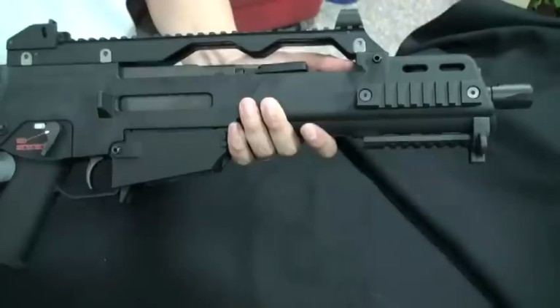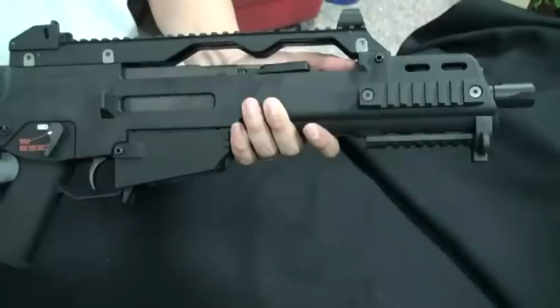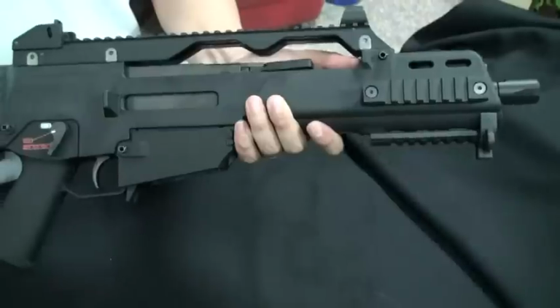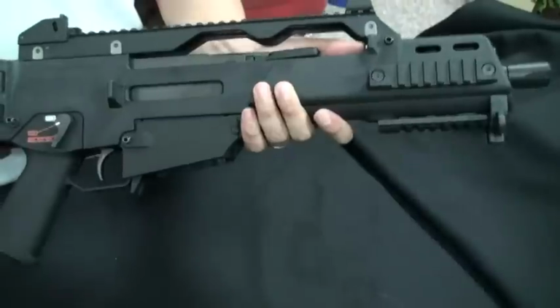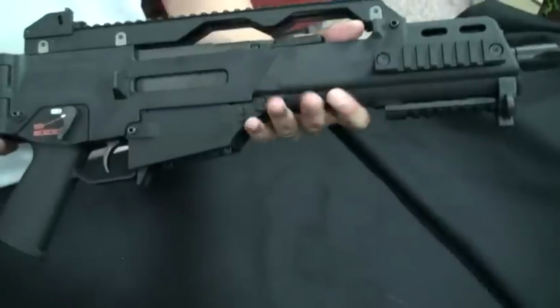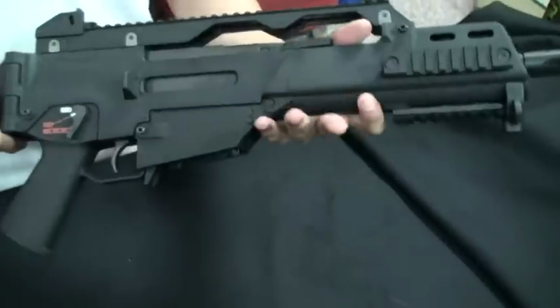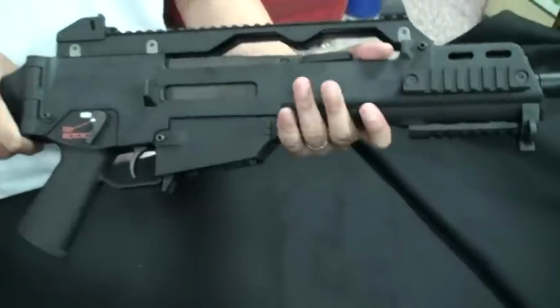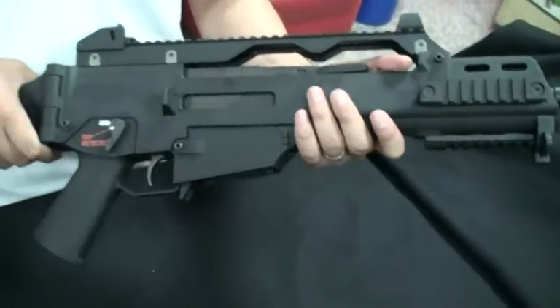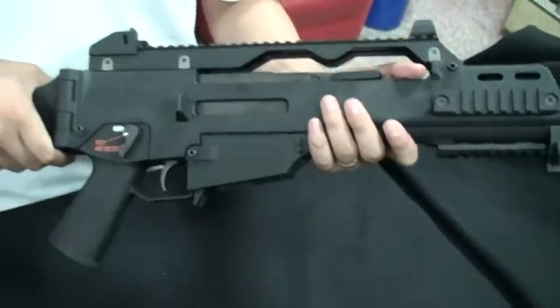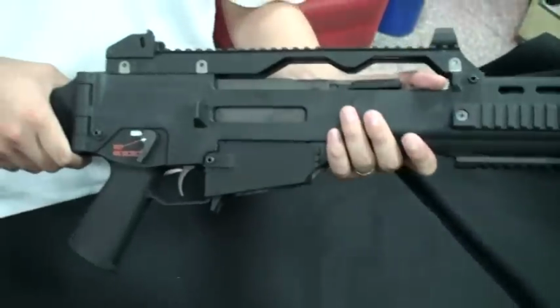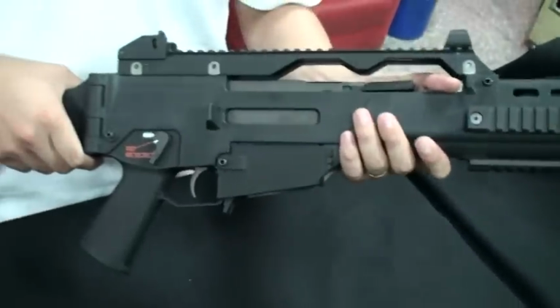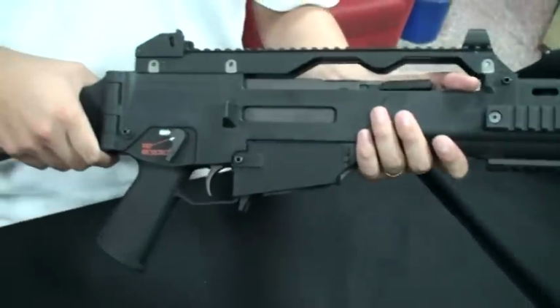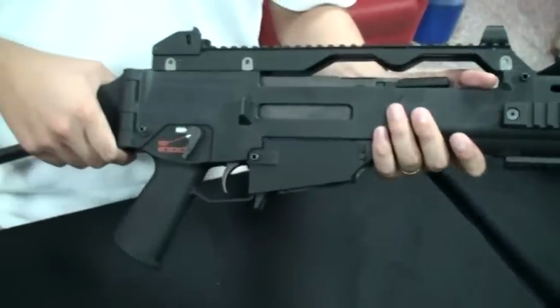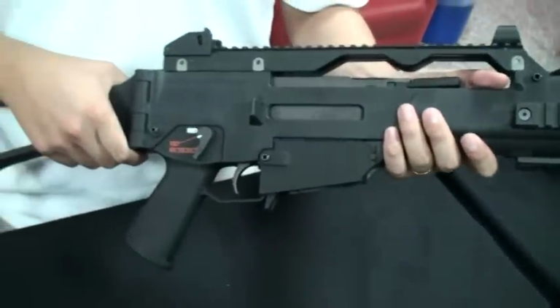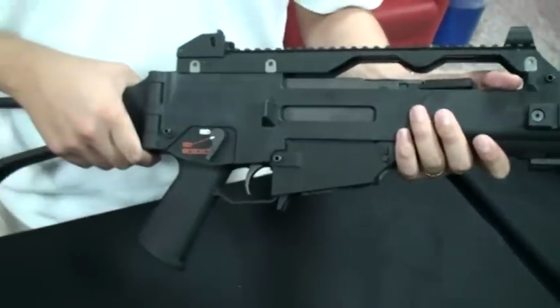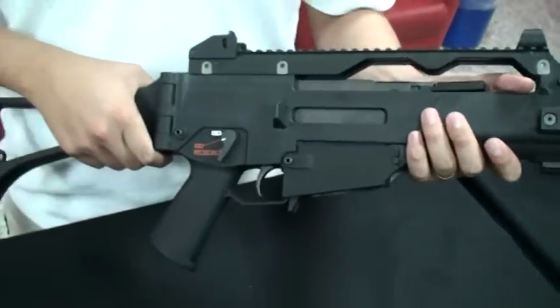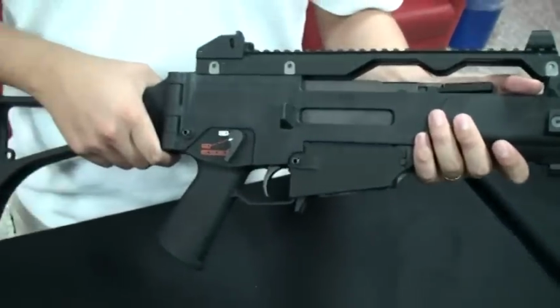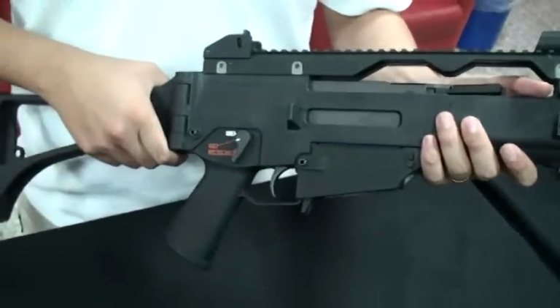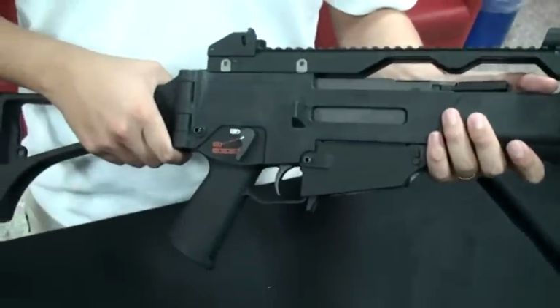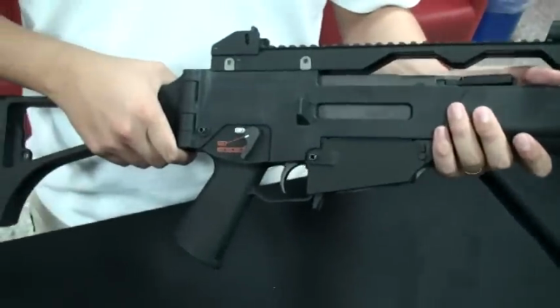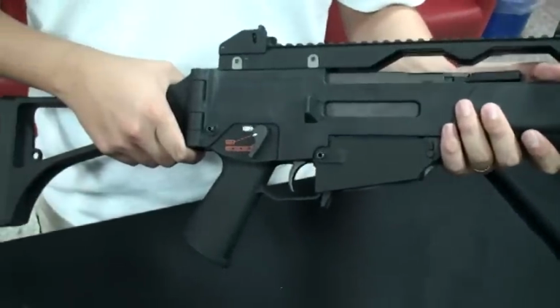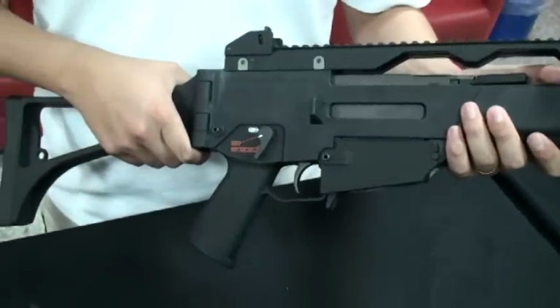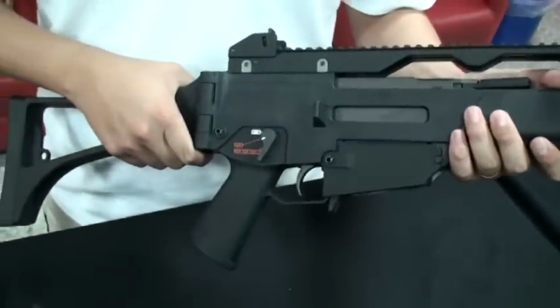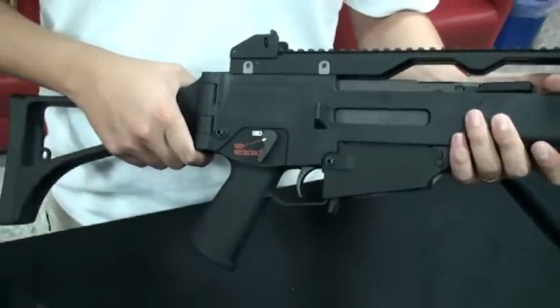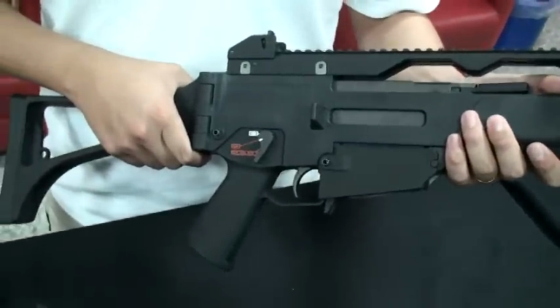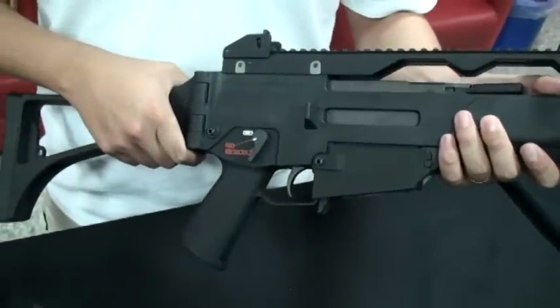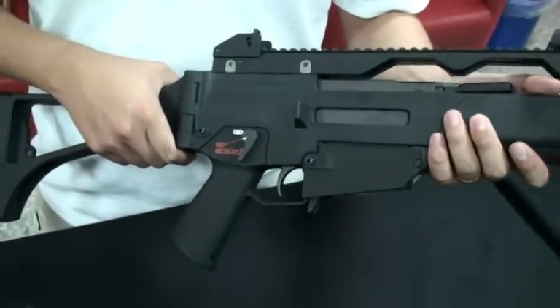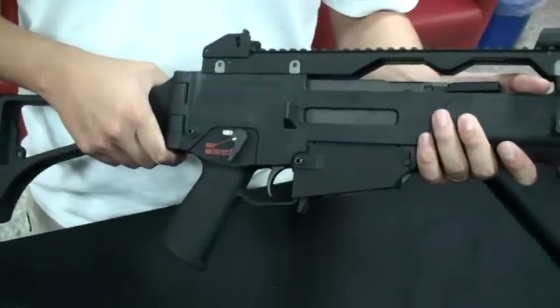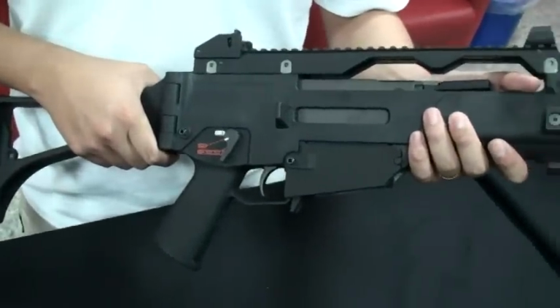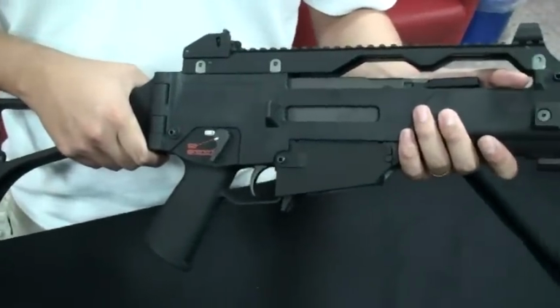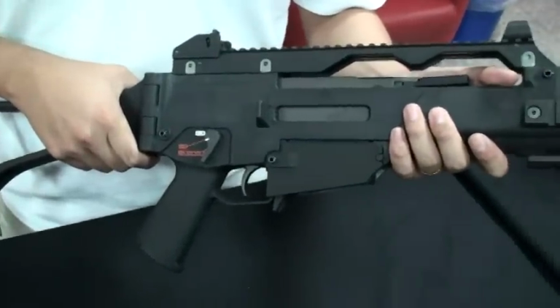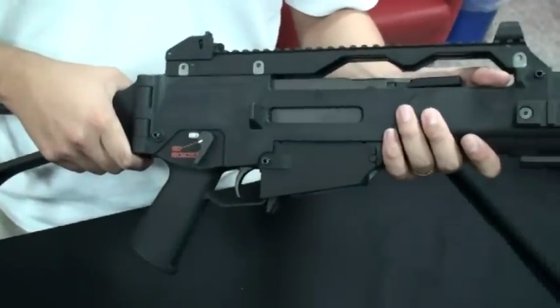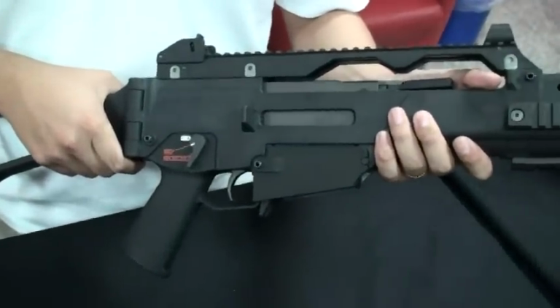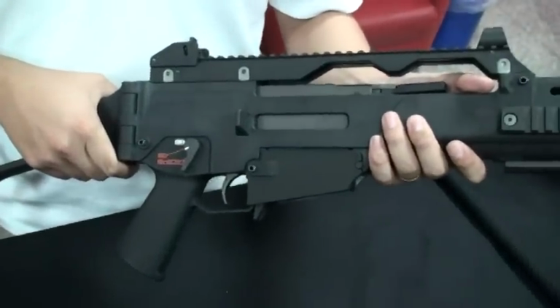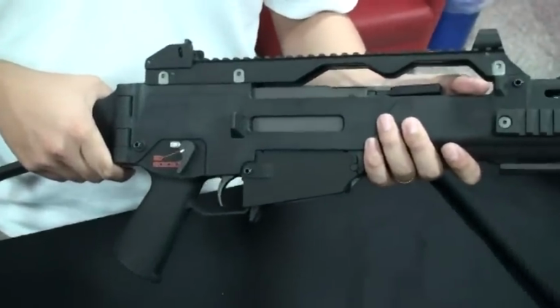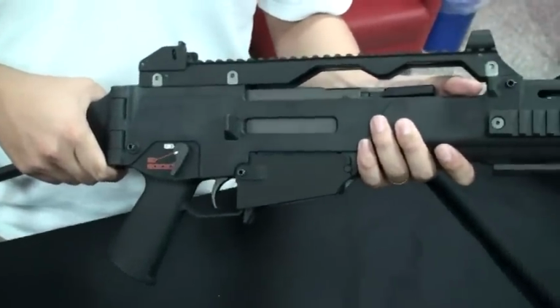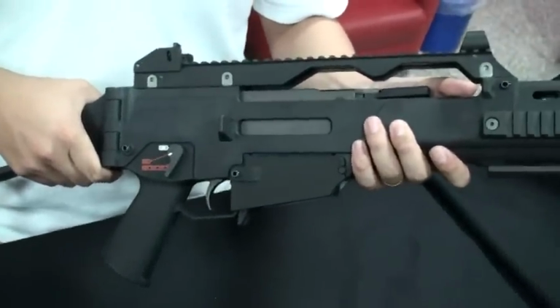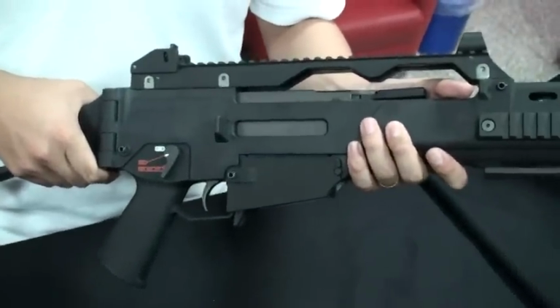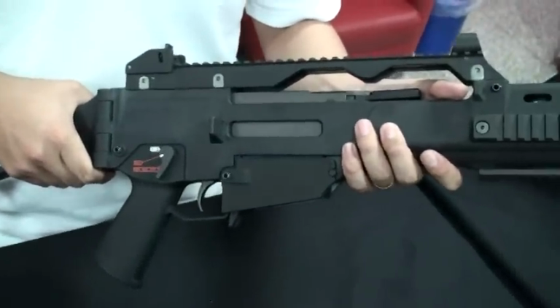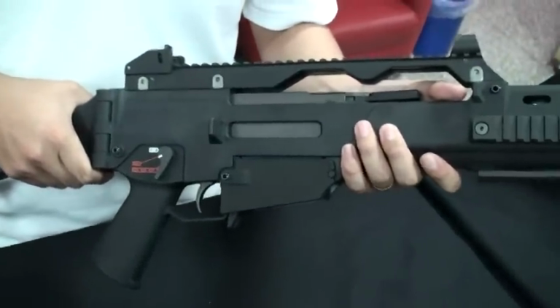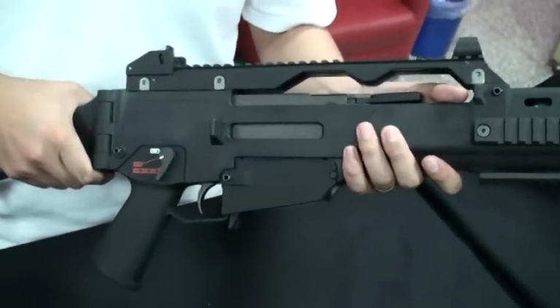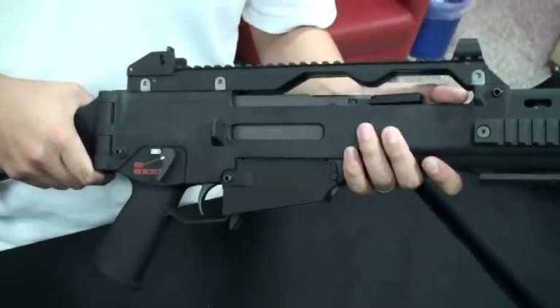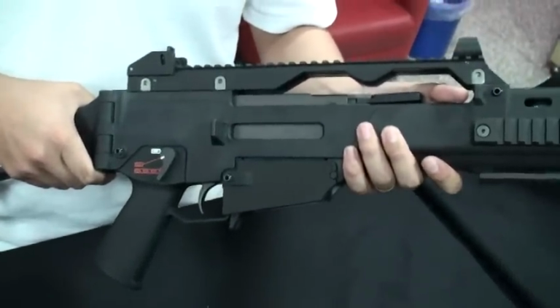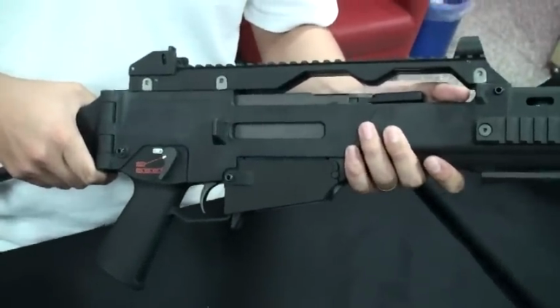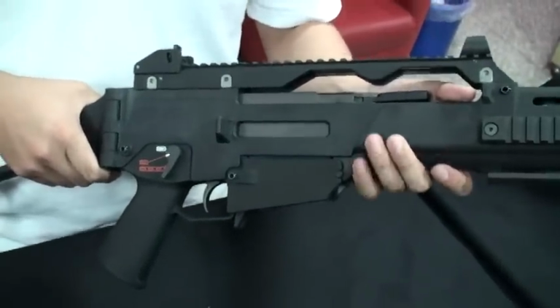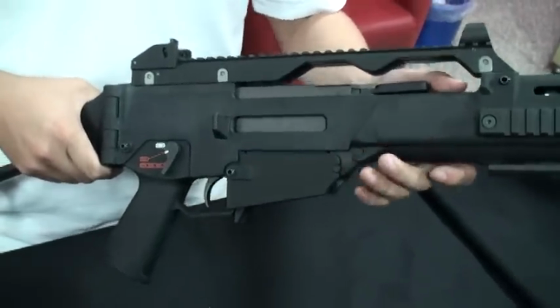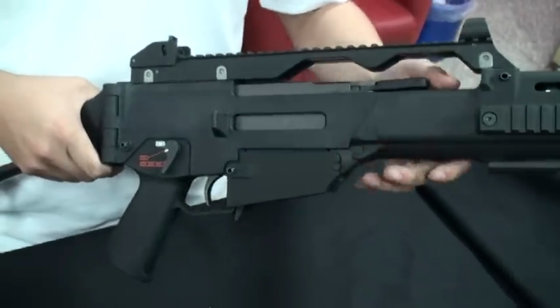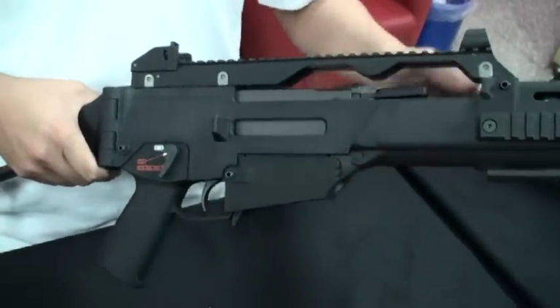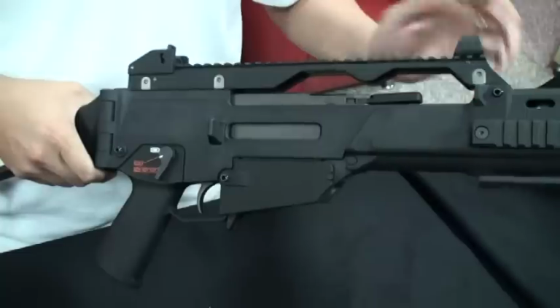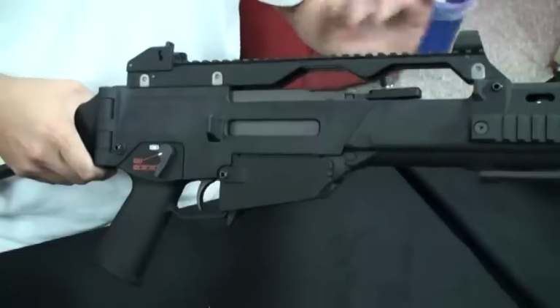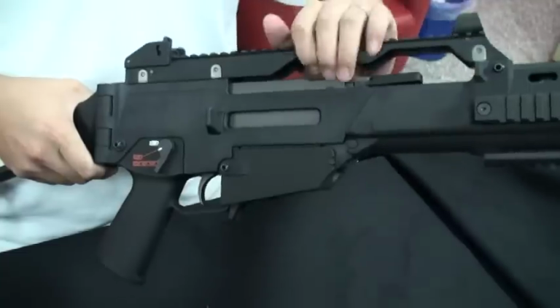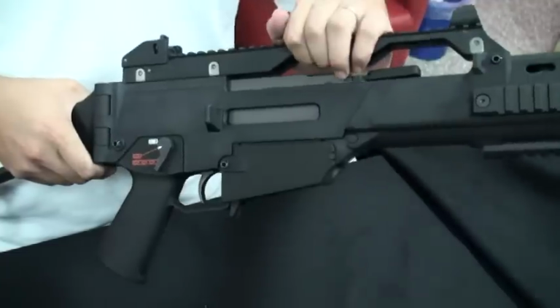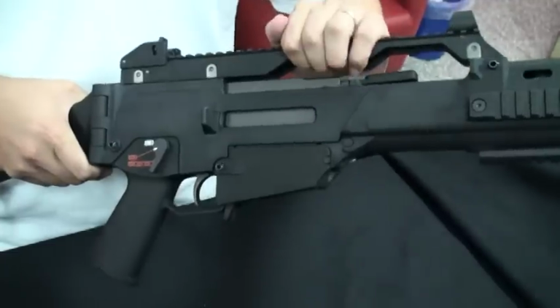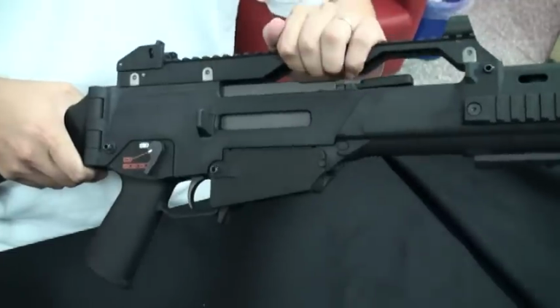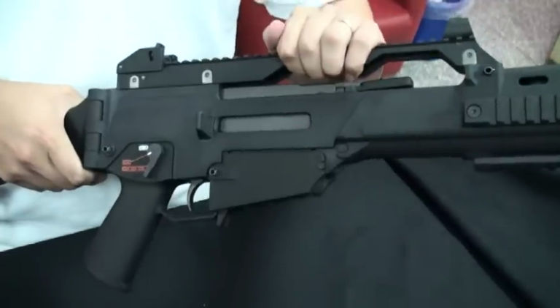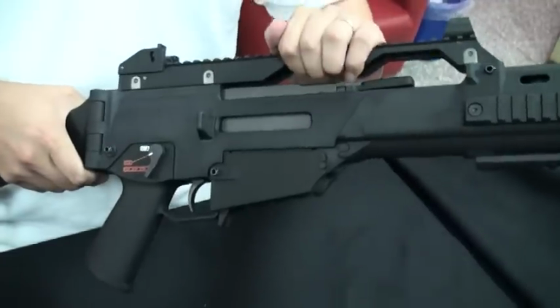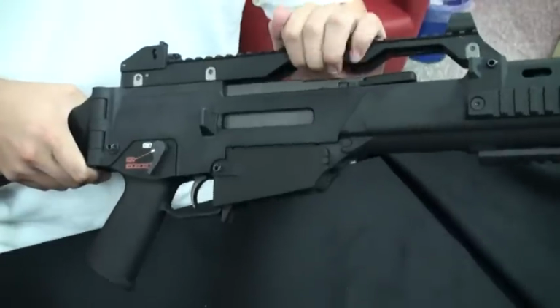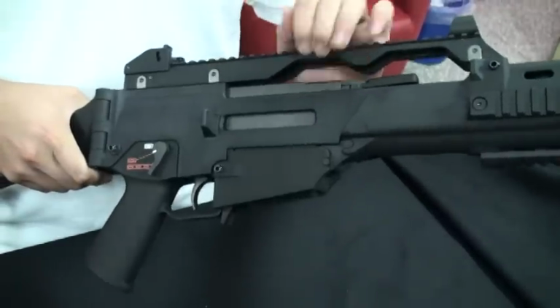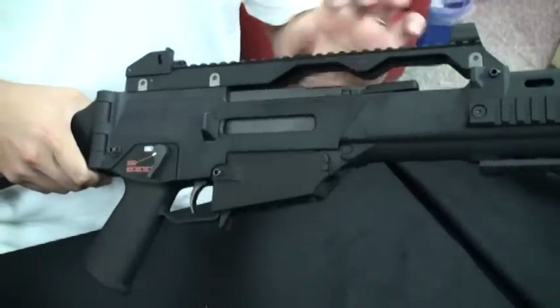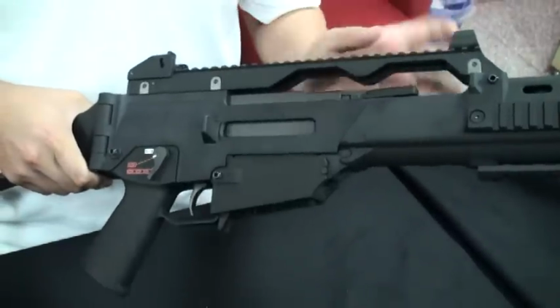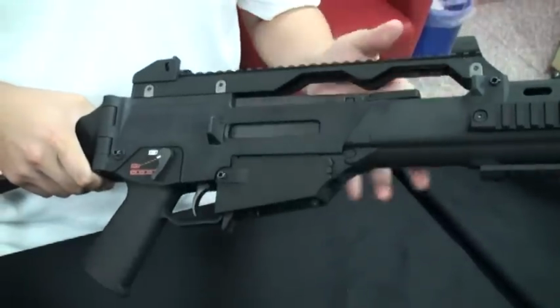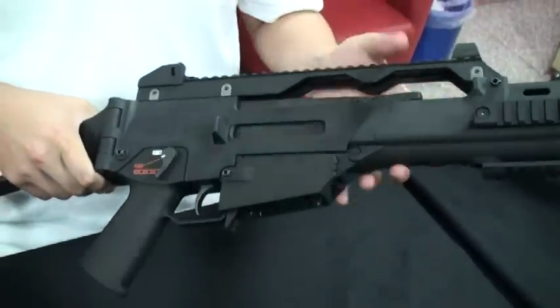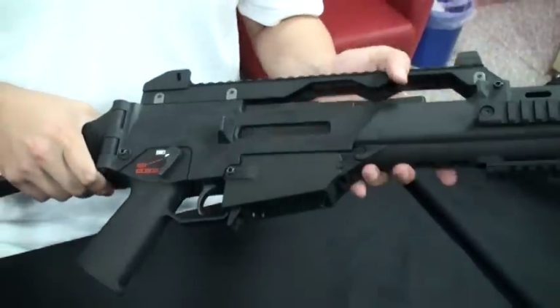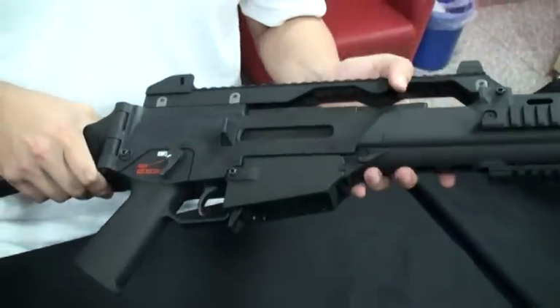Hello everyone, we are Aritech. Today we want to introduce a brand new GBB, the WEG39C.